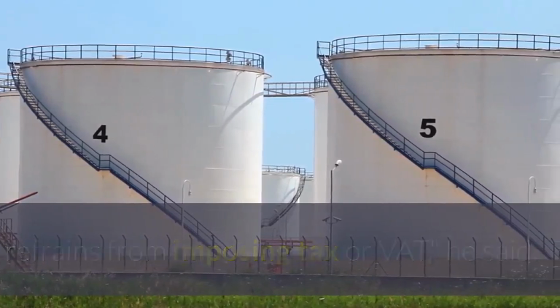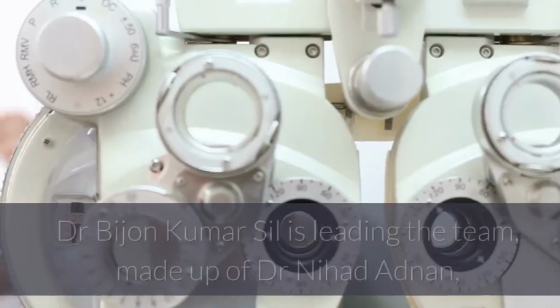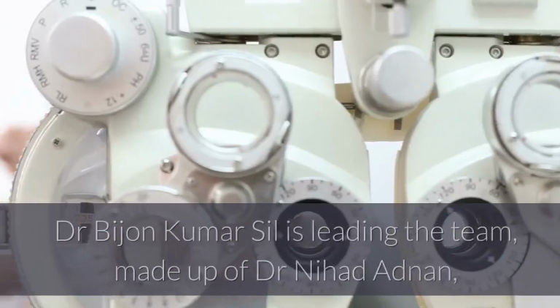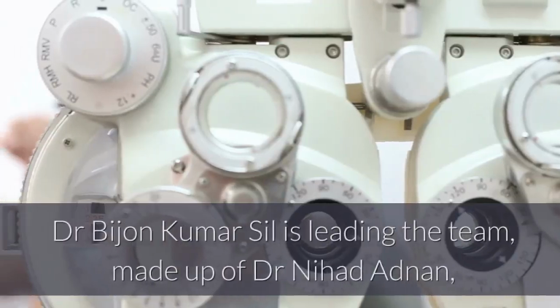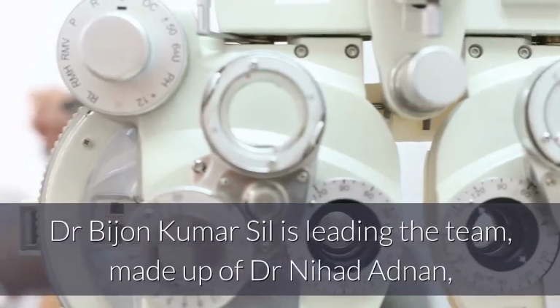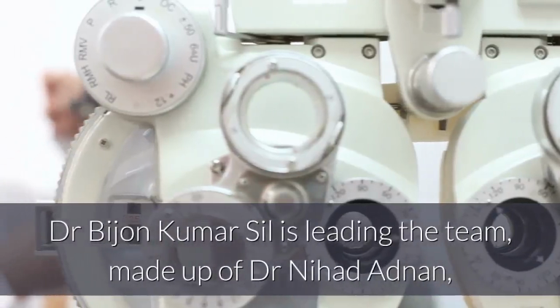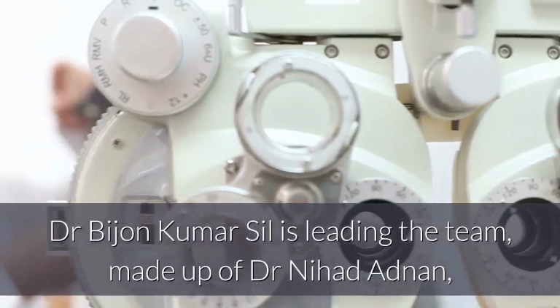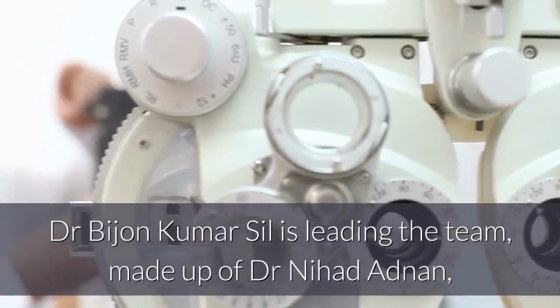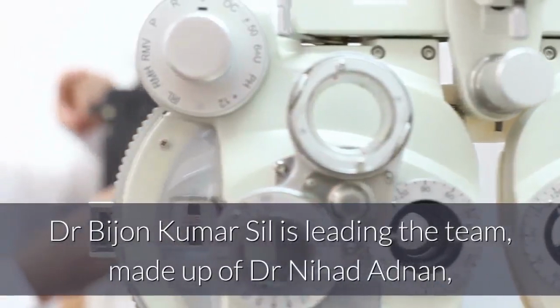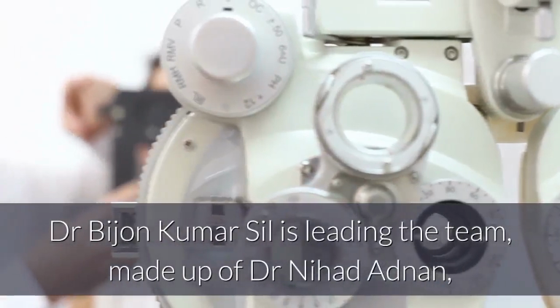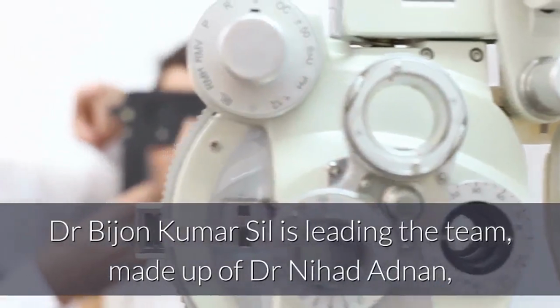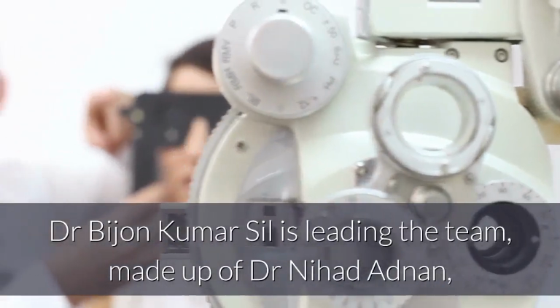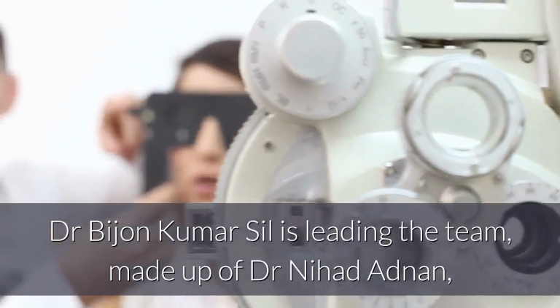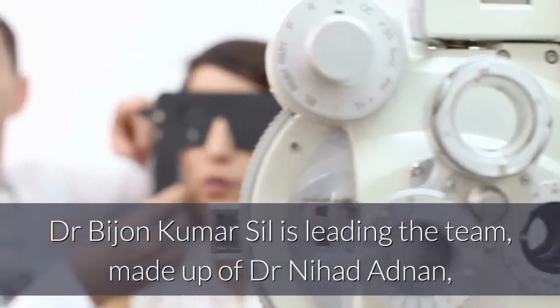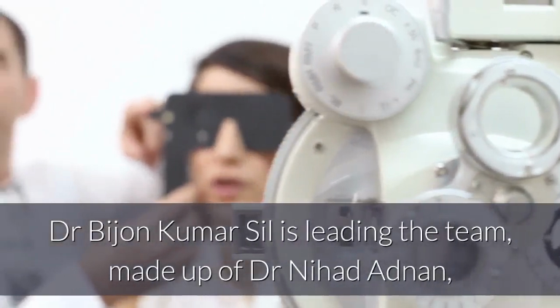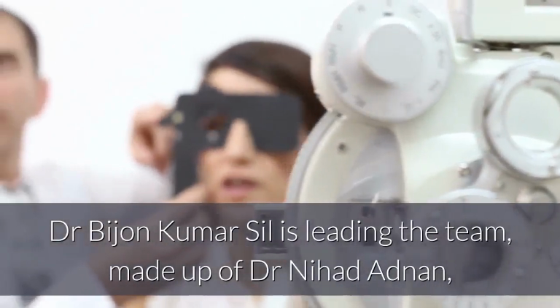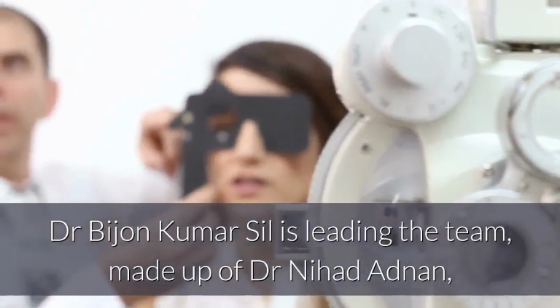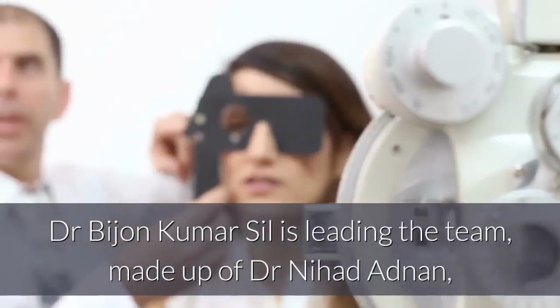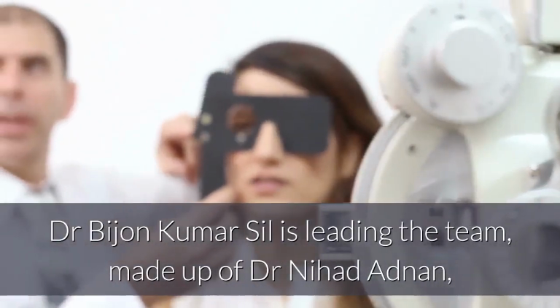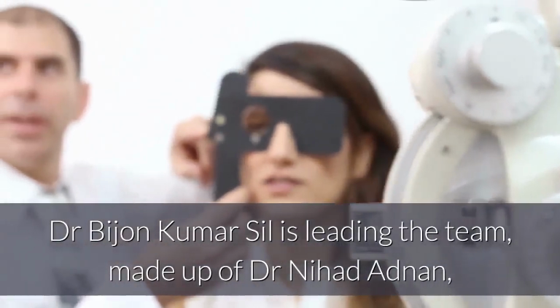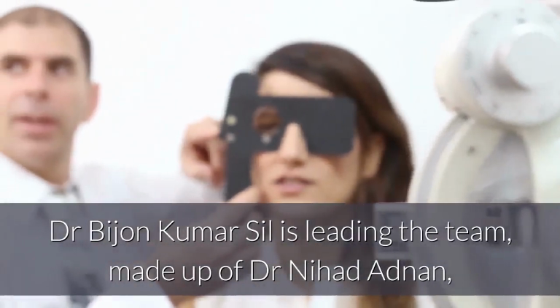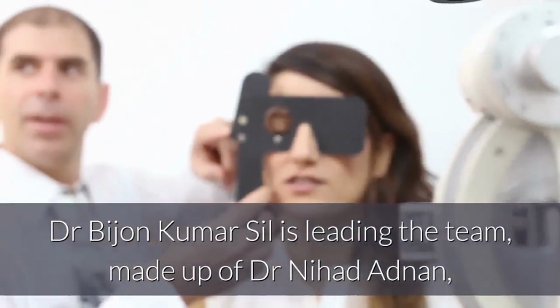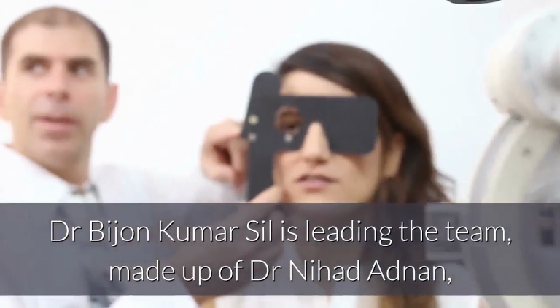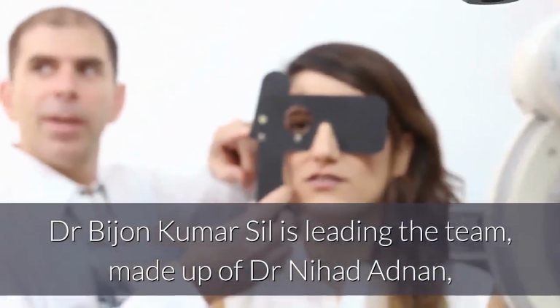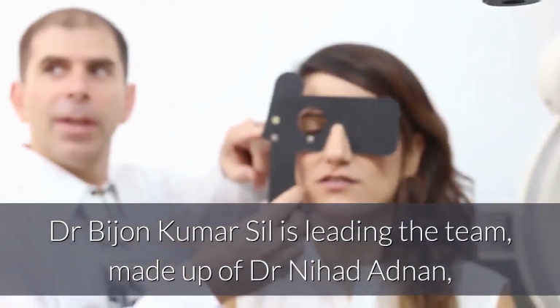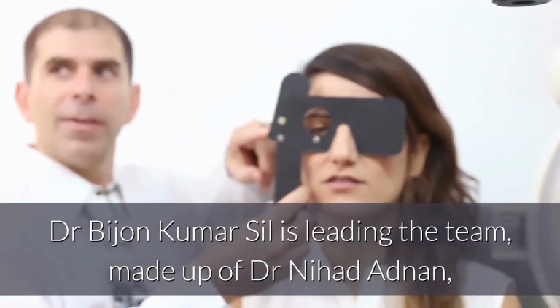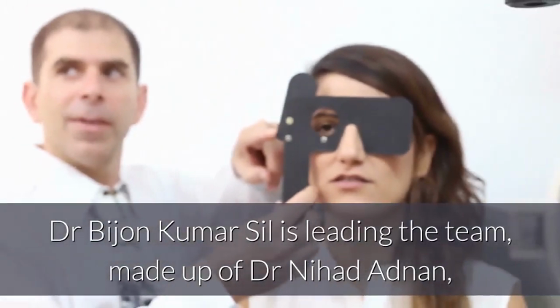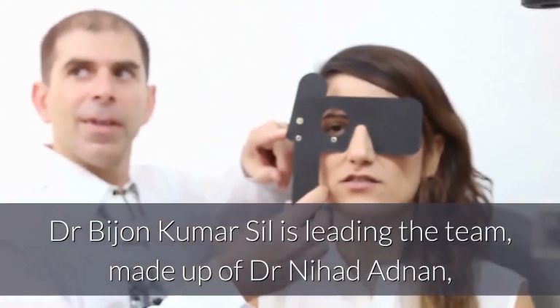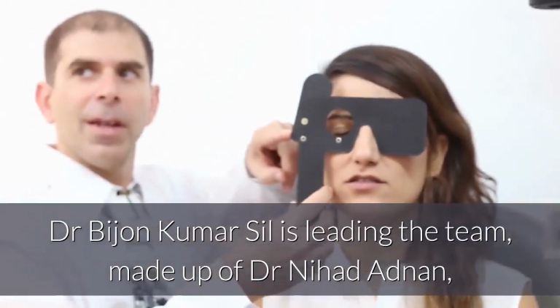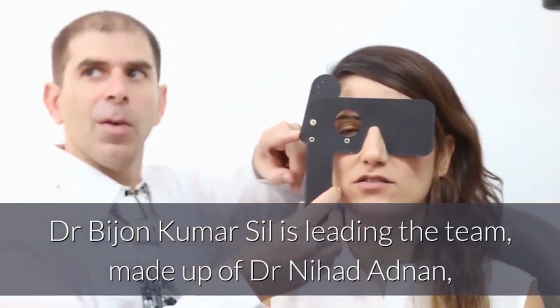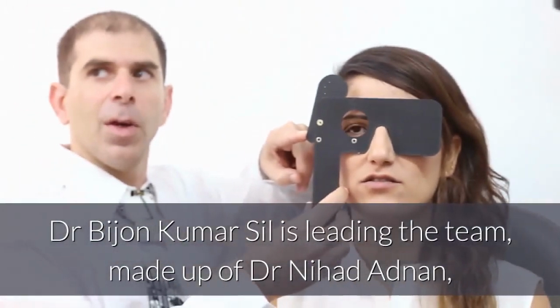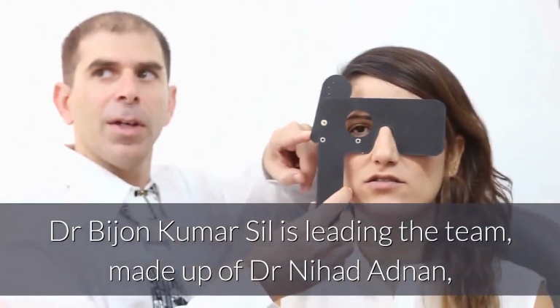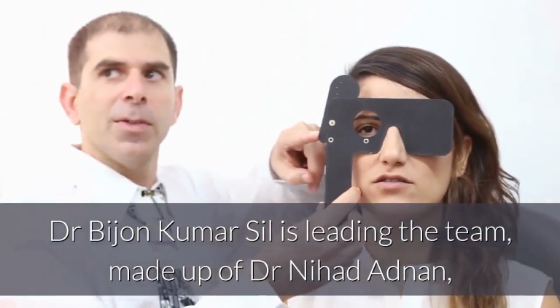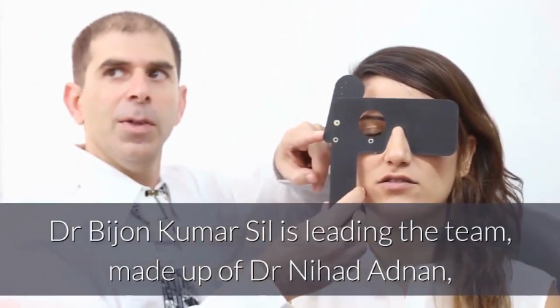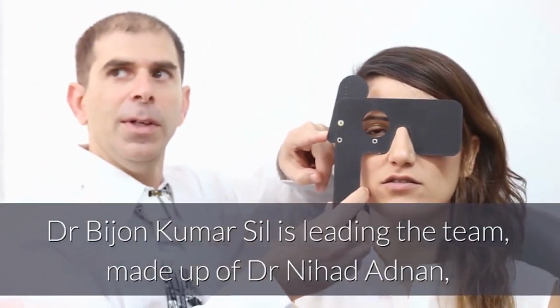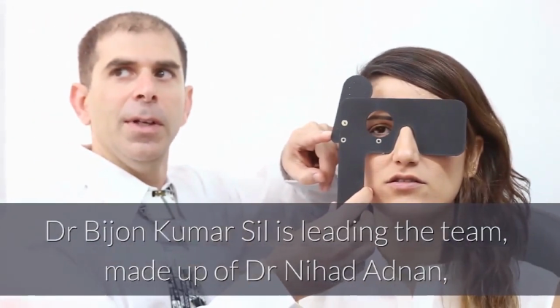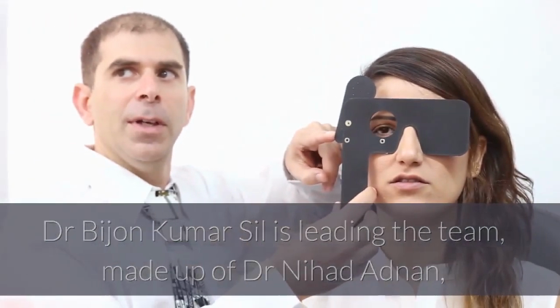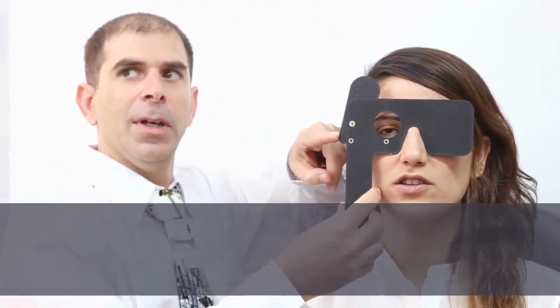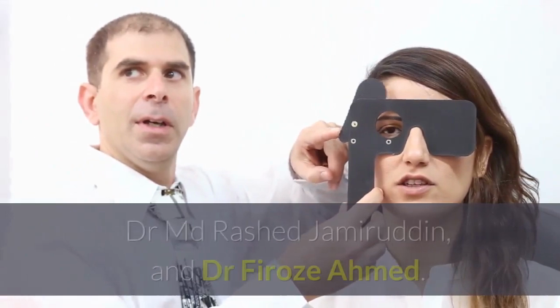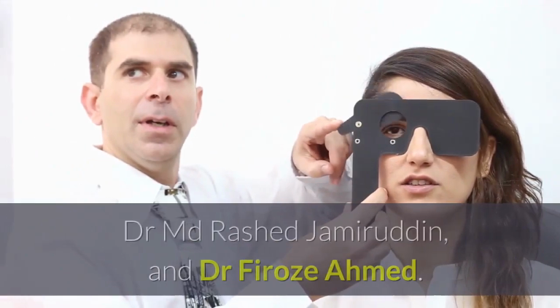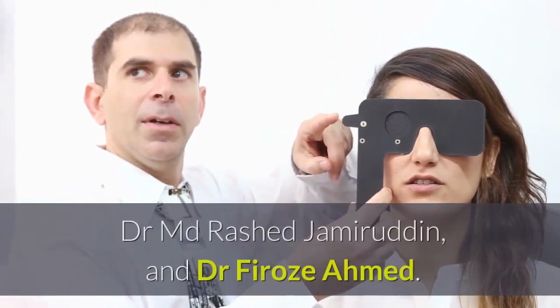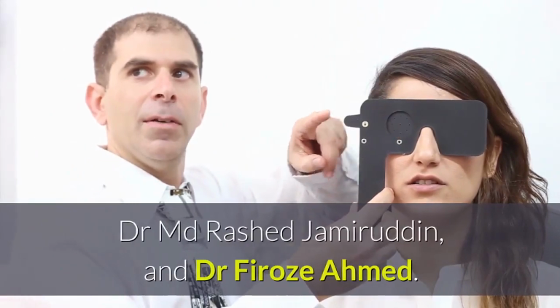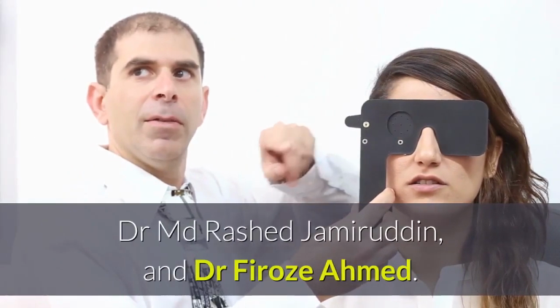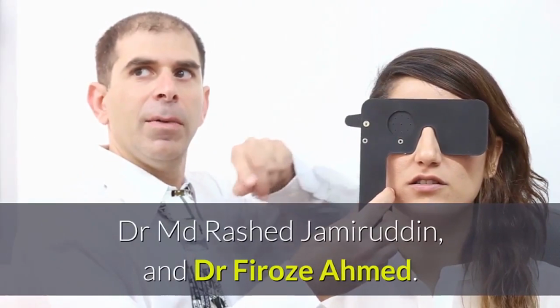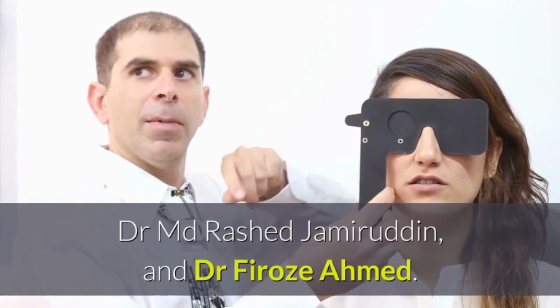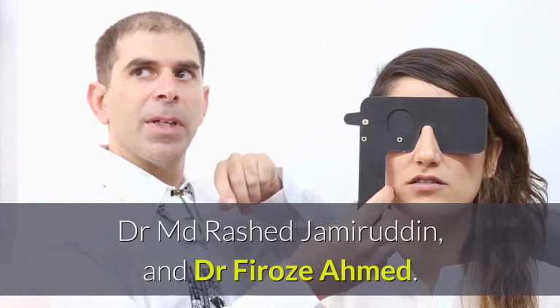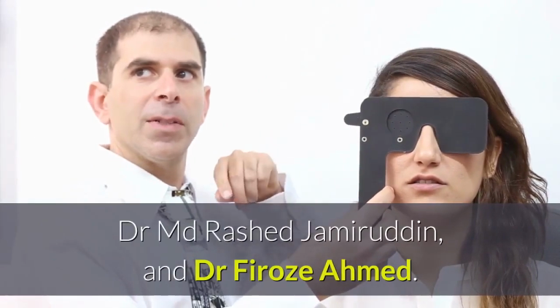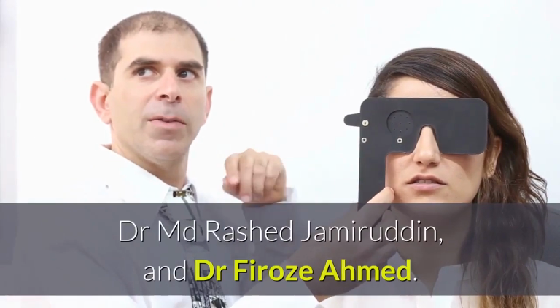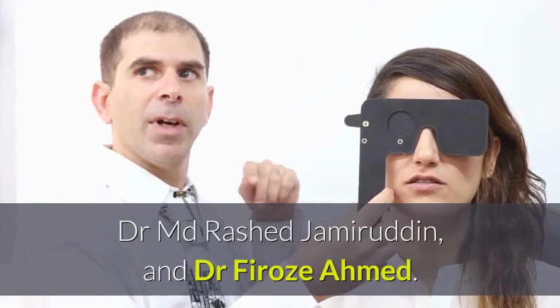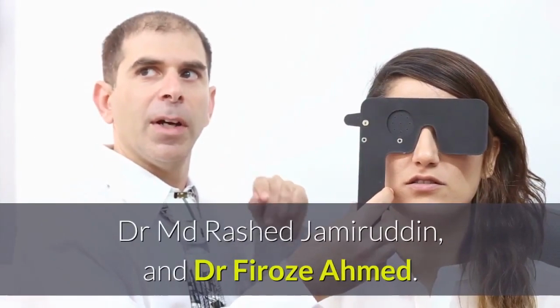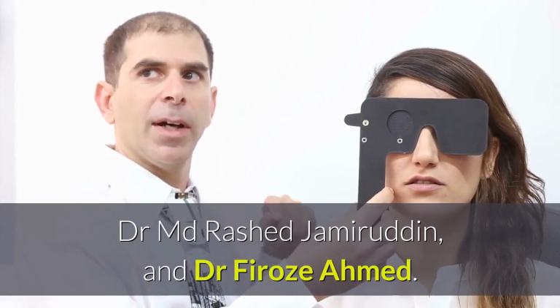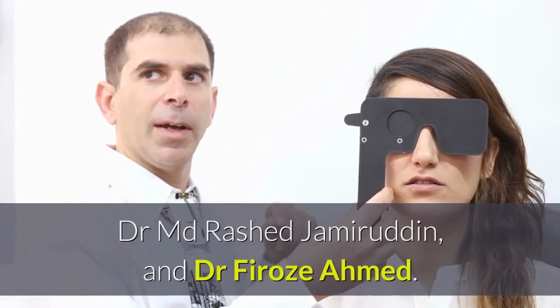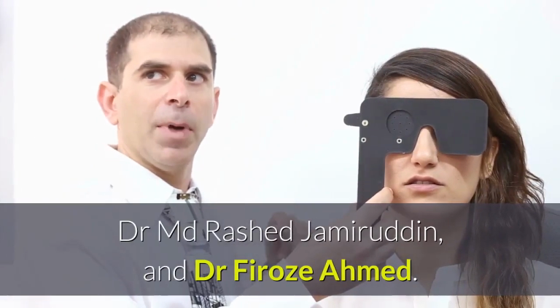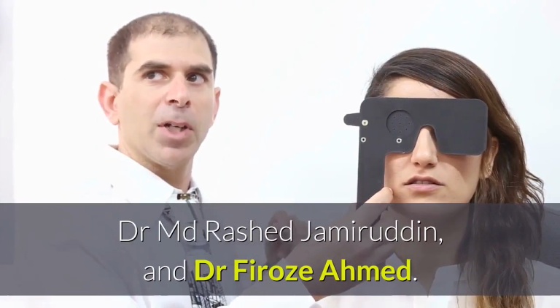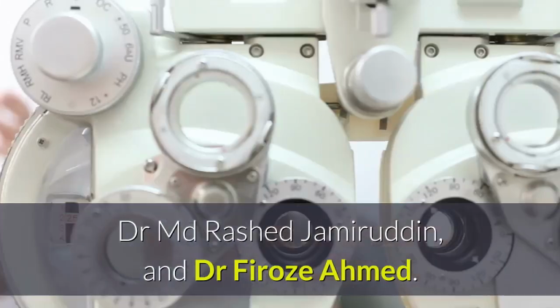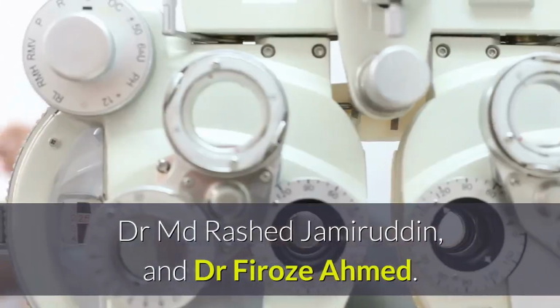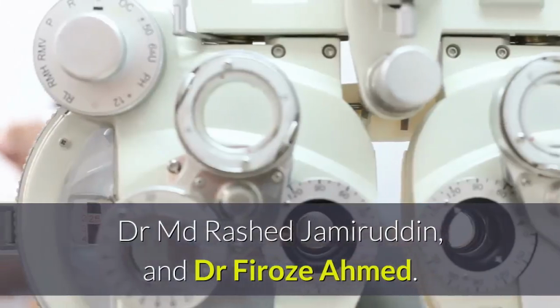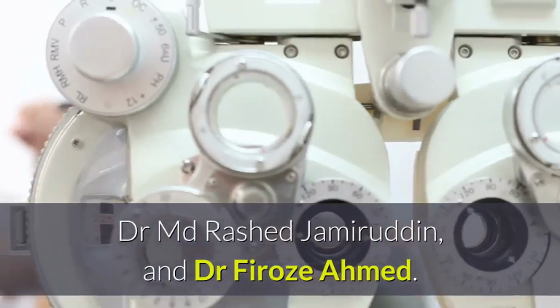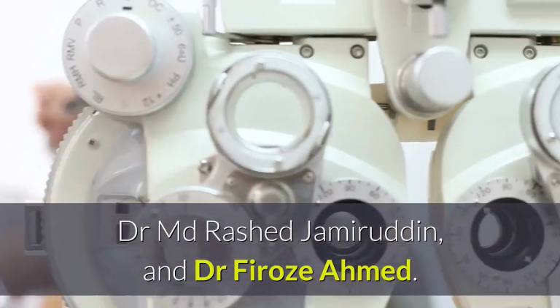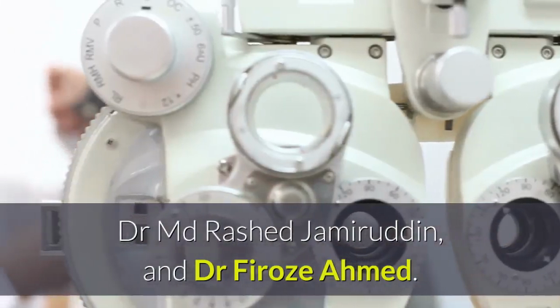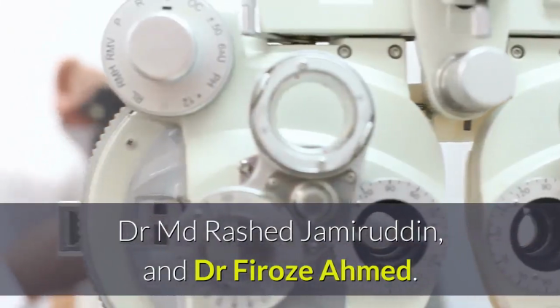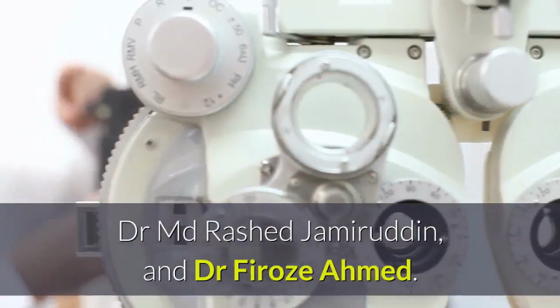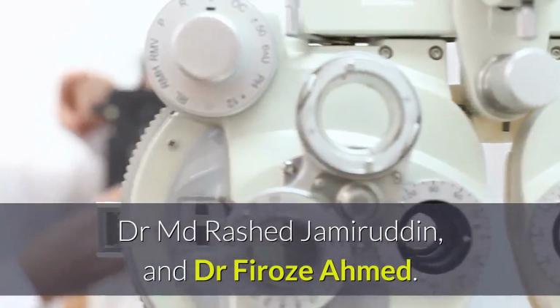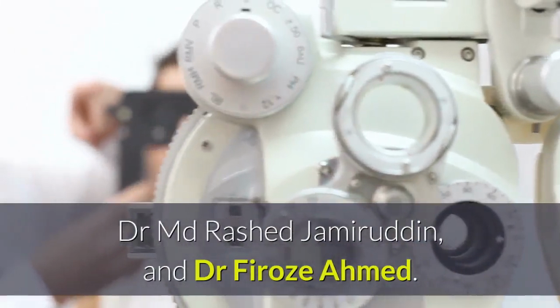Dr. Bijan Kumar Sil is leading the team, made up of Dr. Nihad Adnan, Dr. M.D. Rash Jamiruddin, and Dr. Feroz Ahmed.